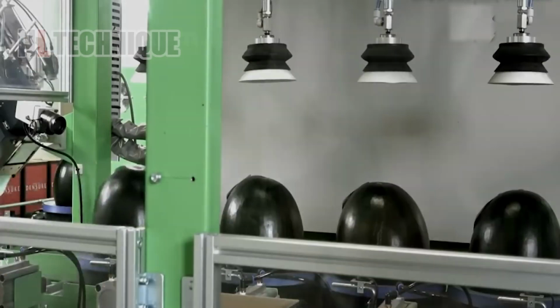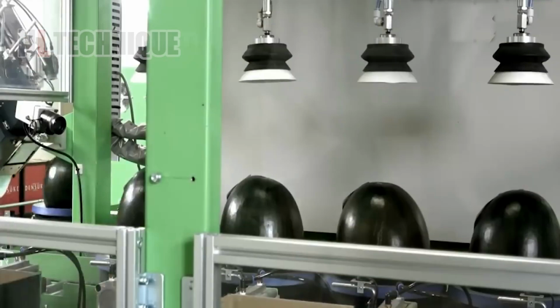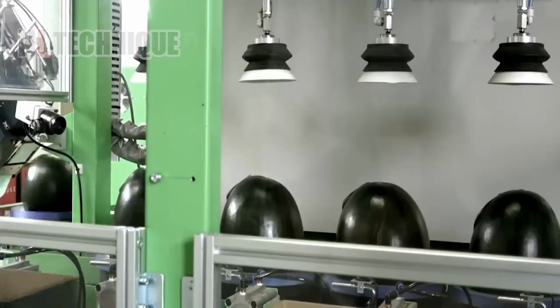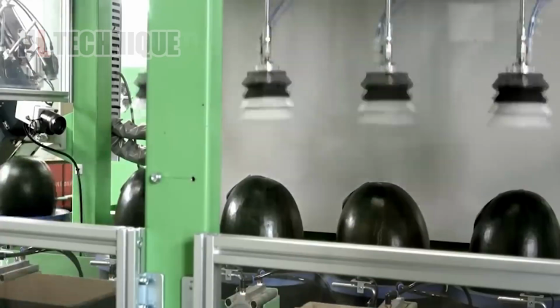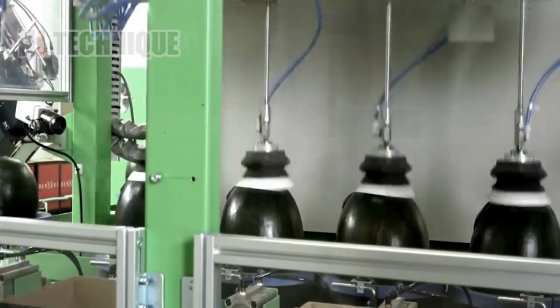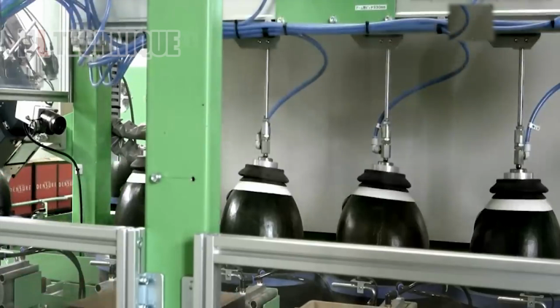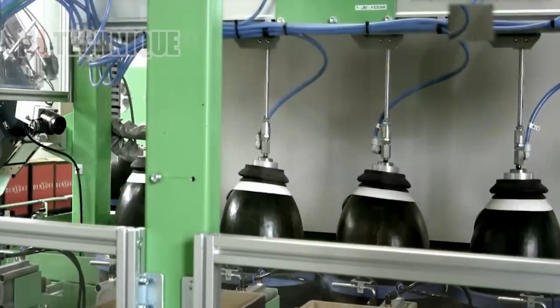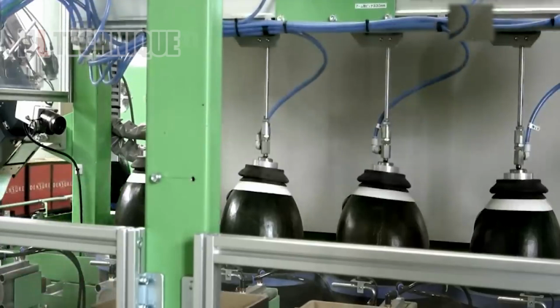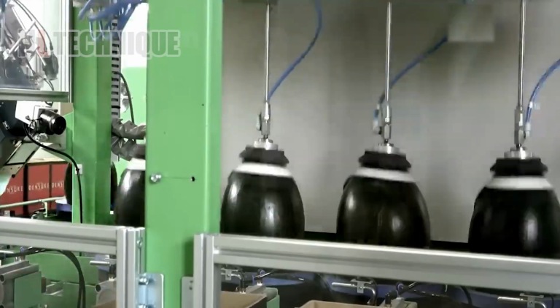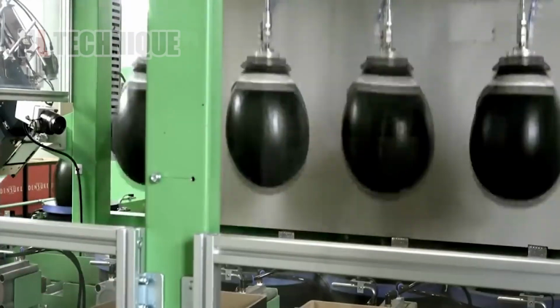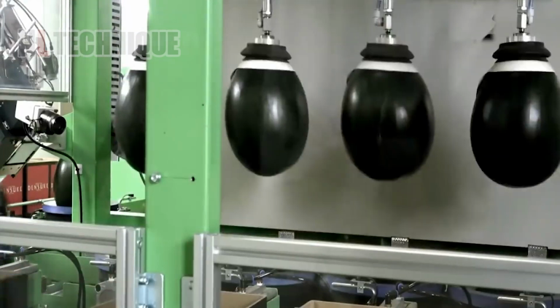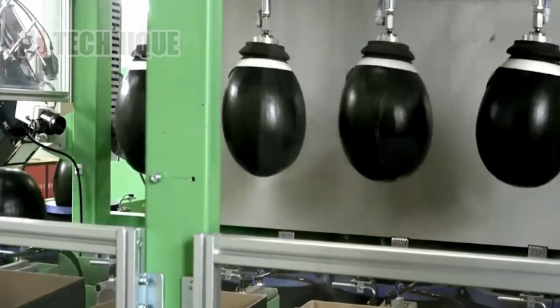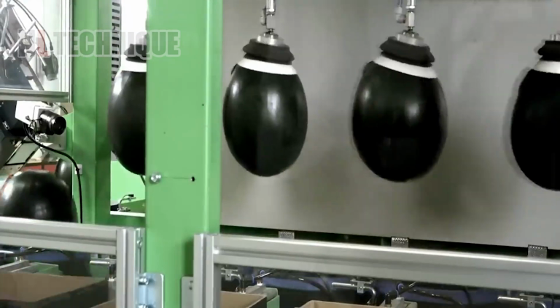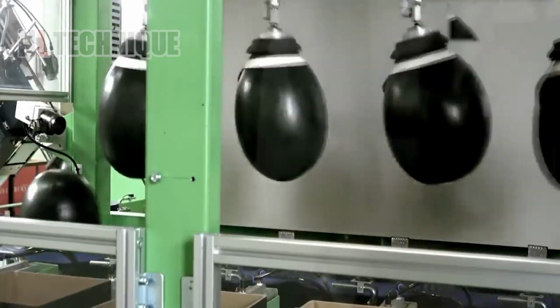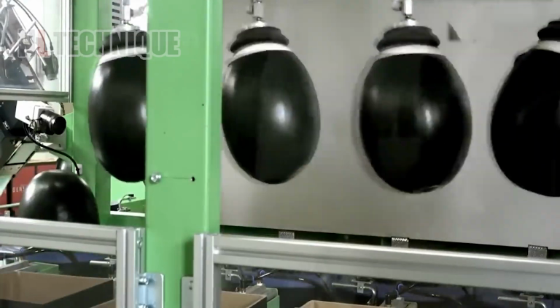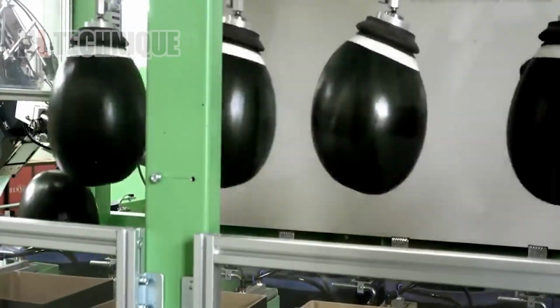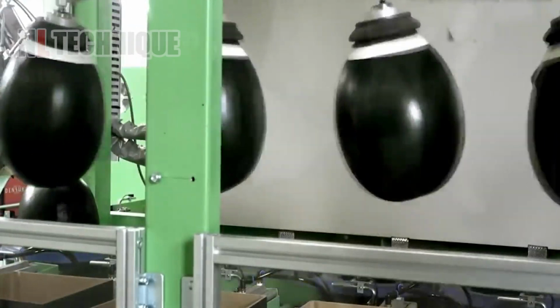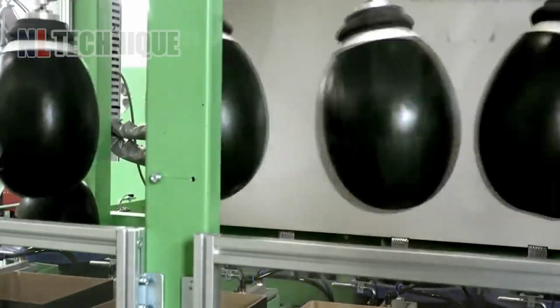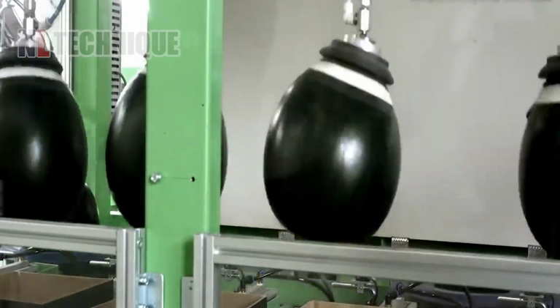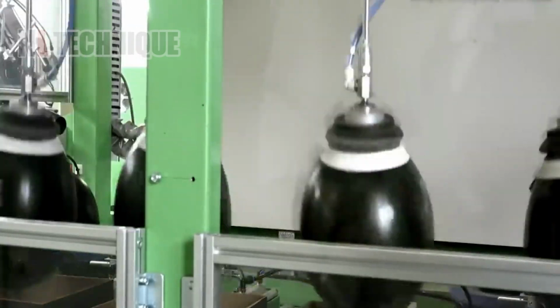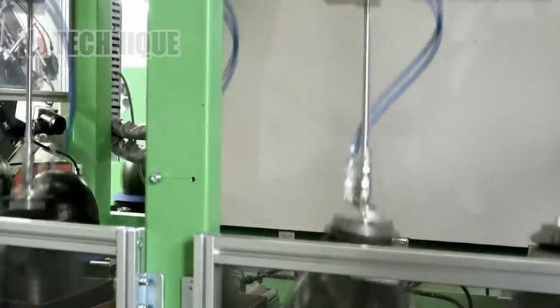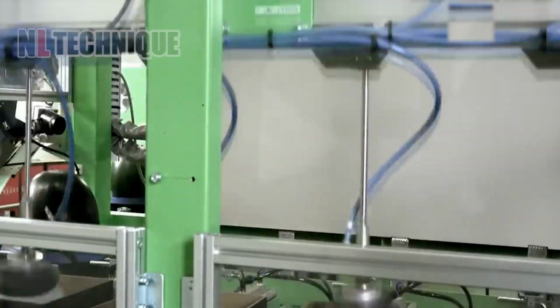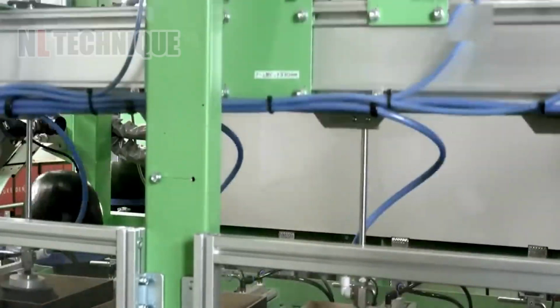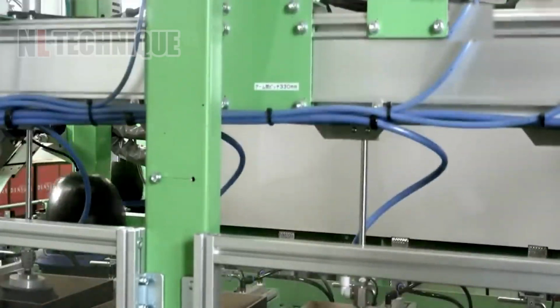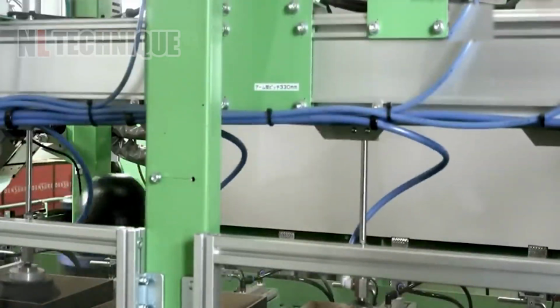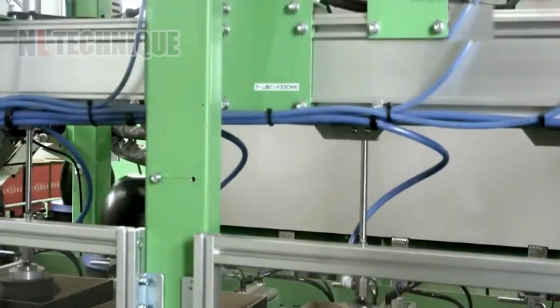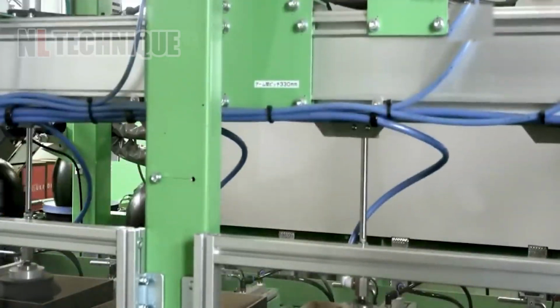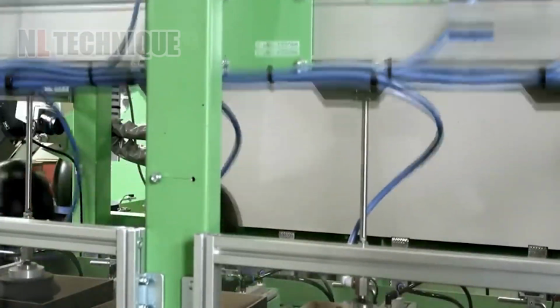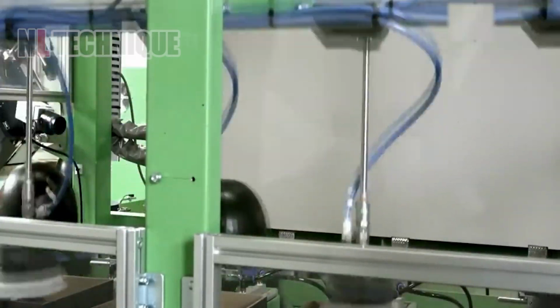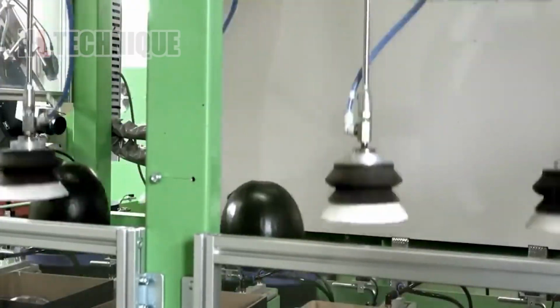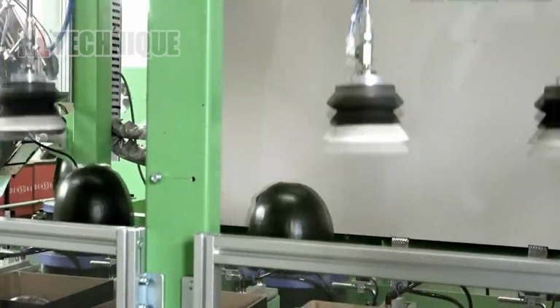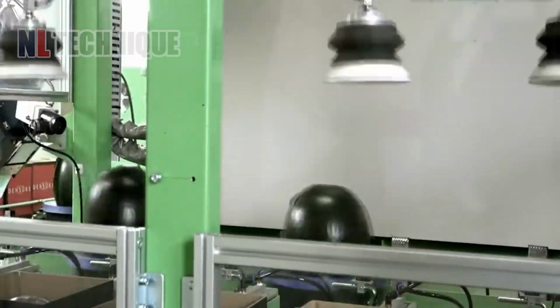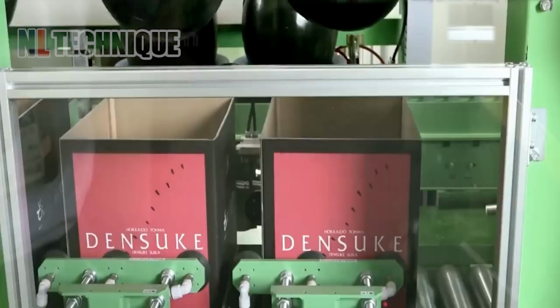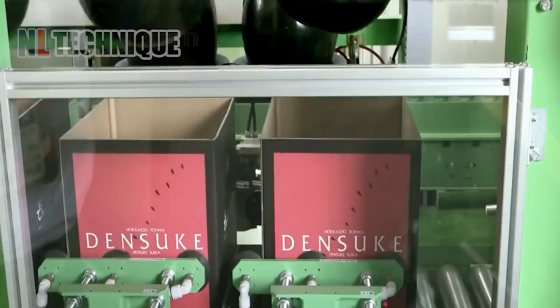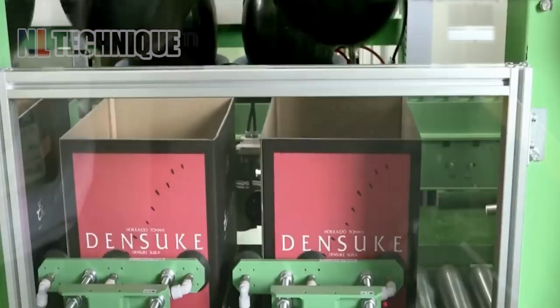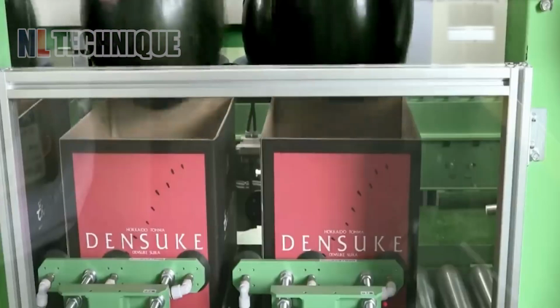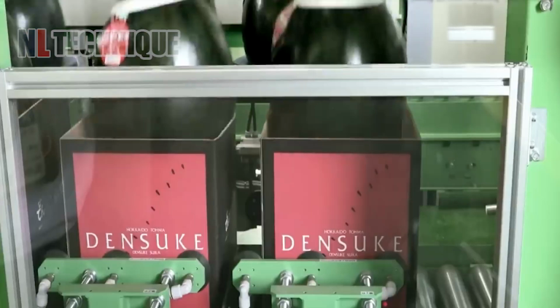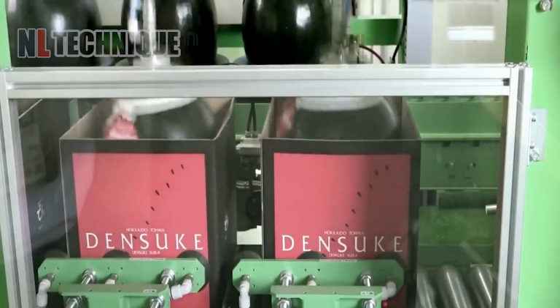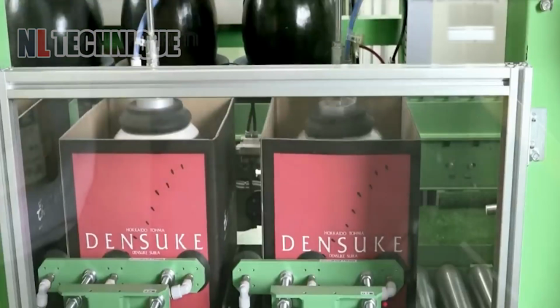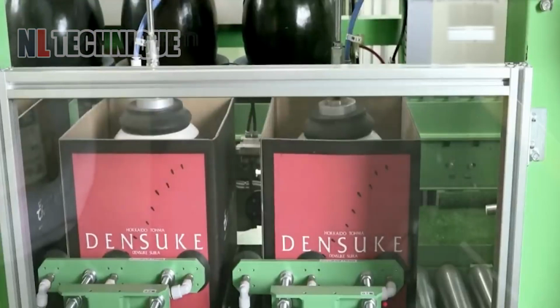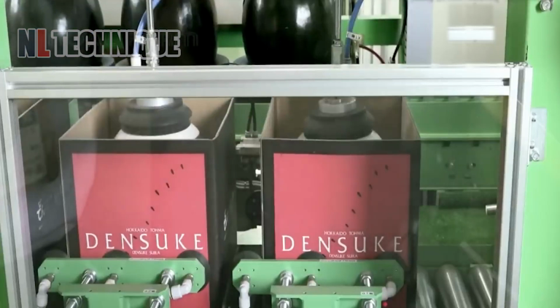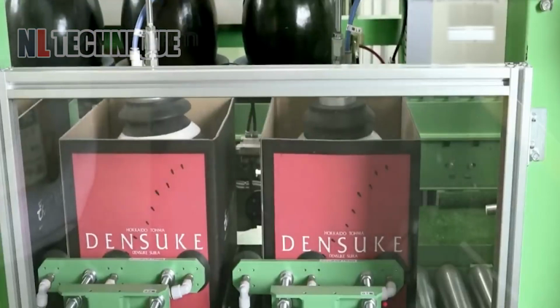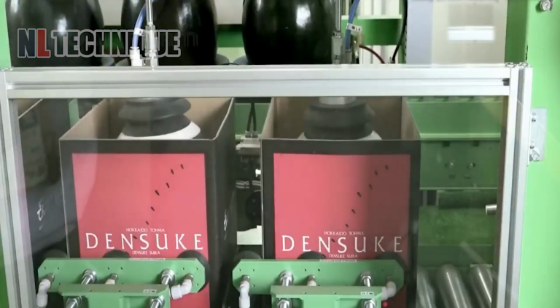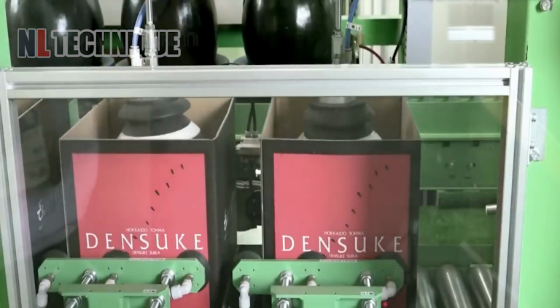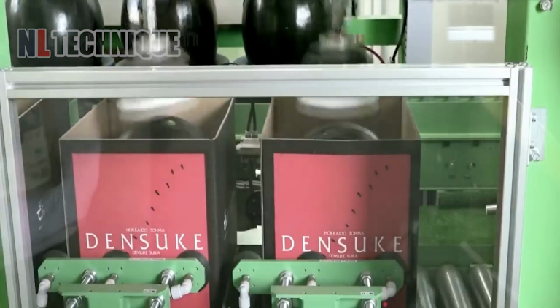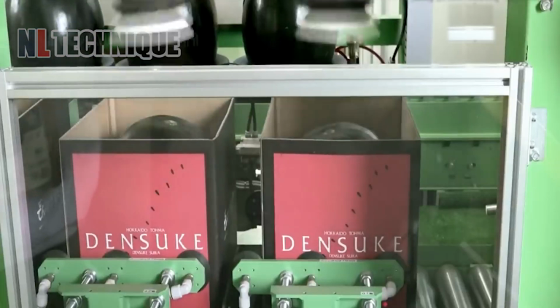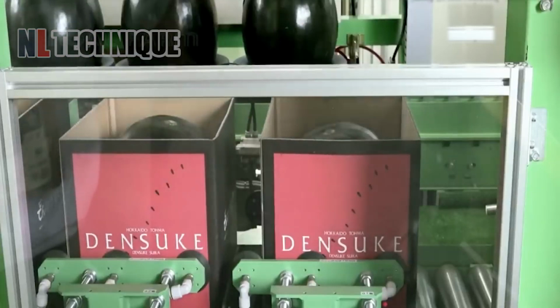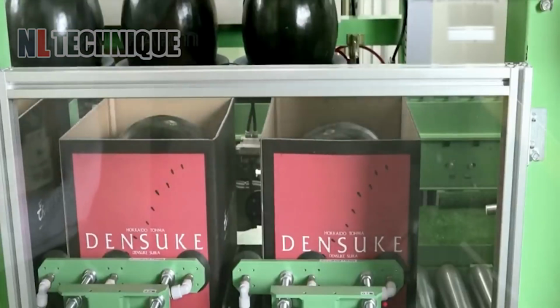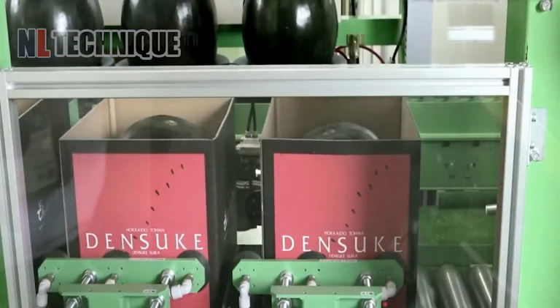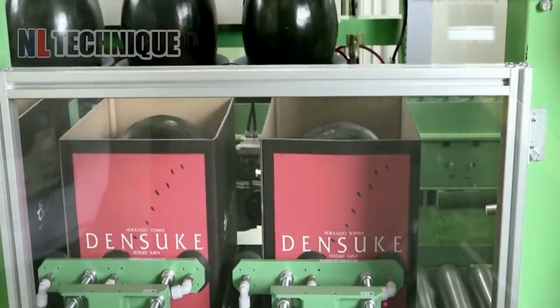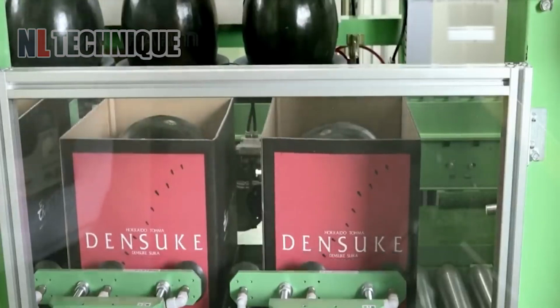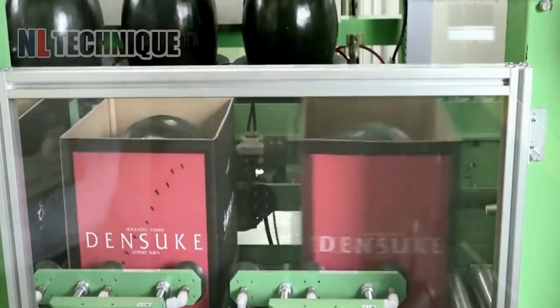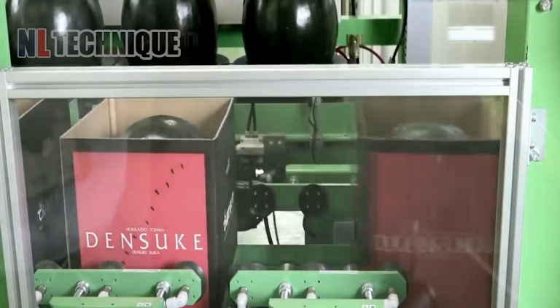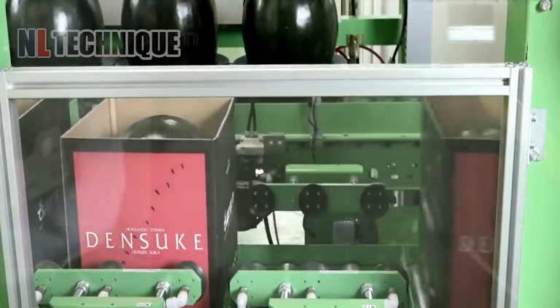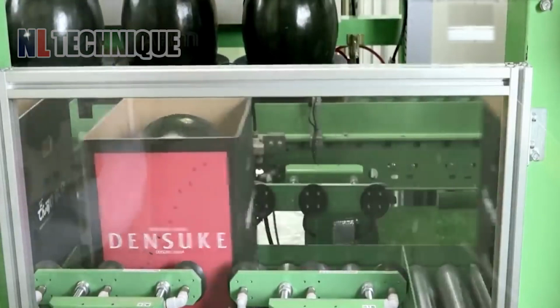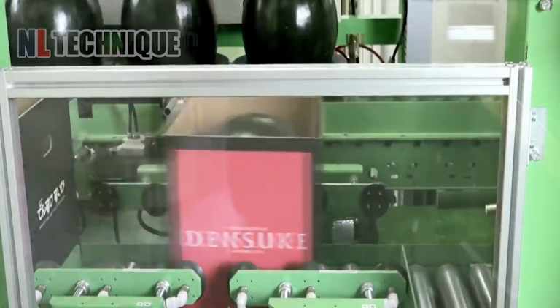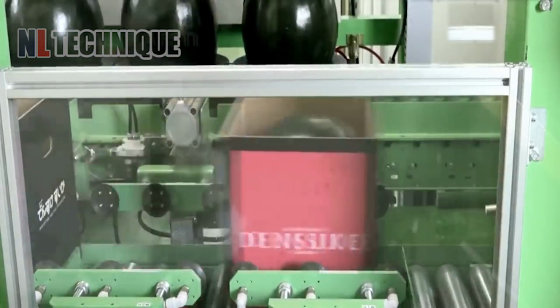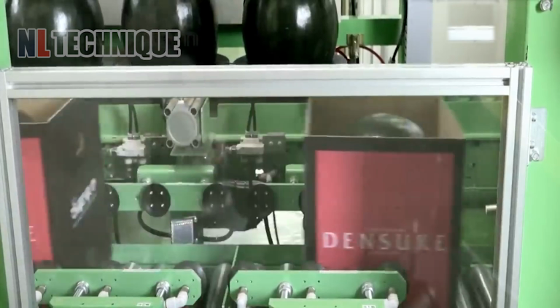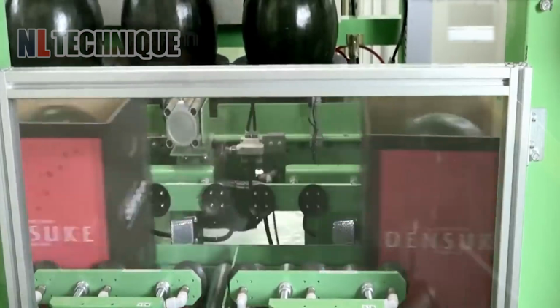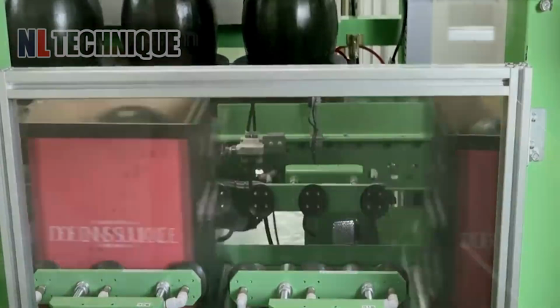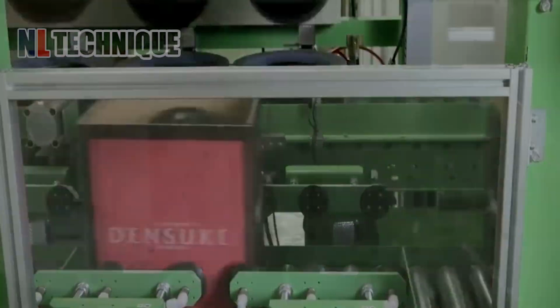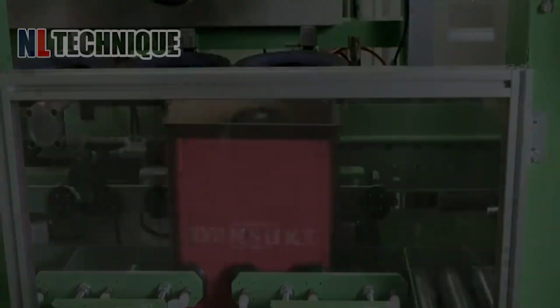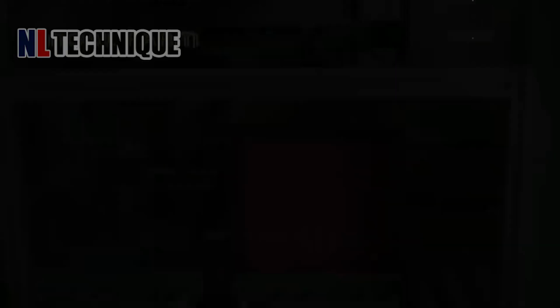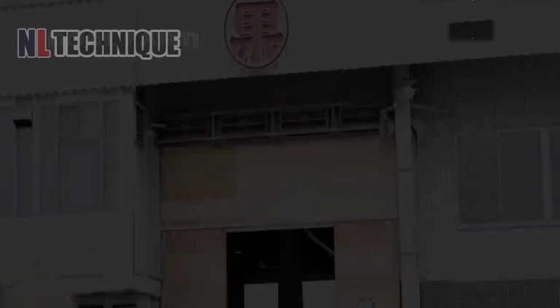Processing Dentsuke watermelons by machines has revolutionized the traditional methods of handling these prized fruits.